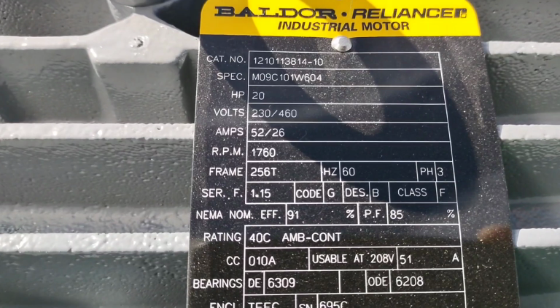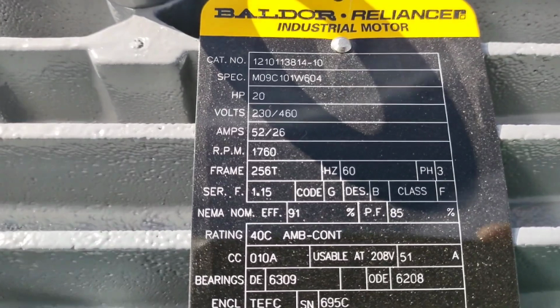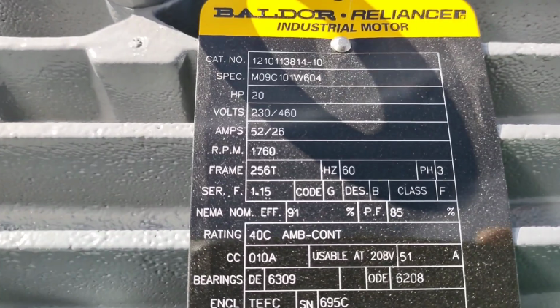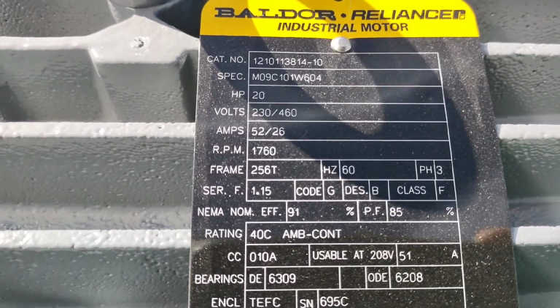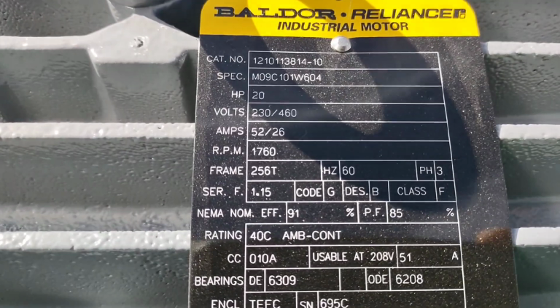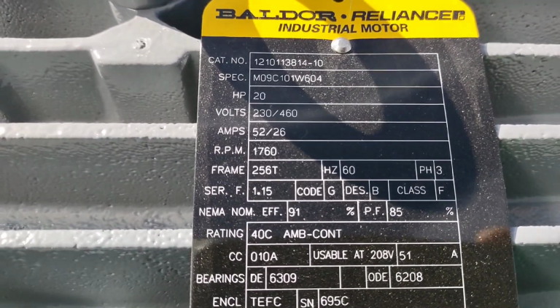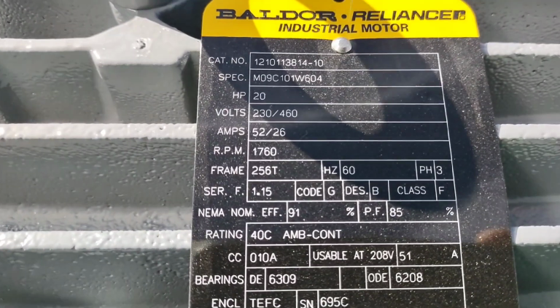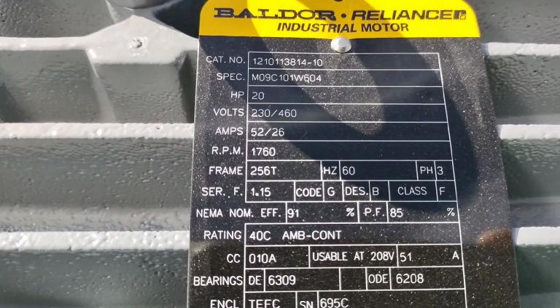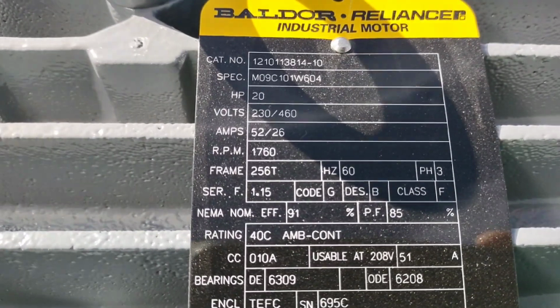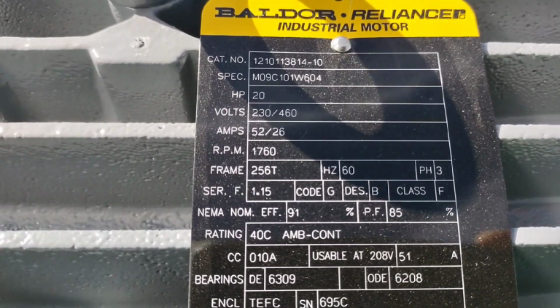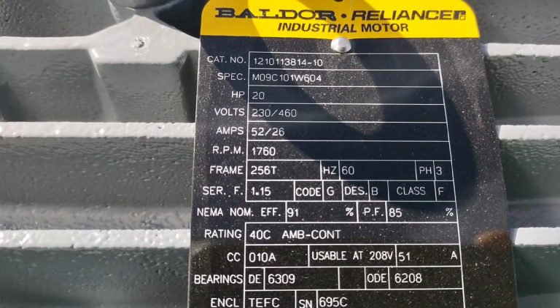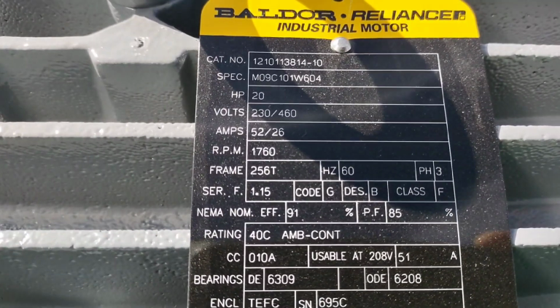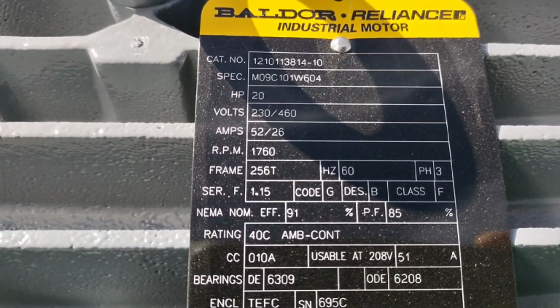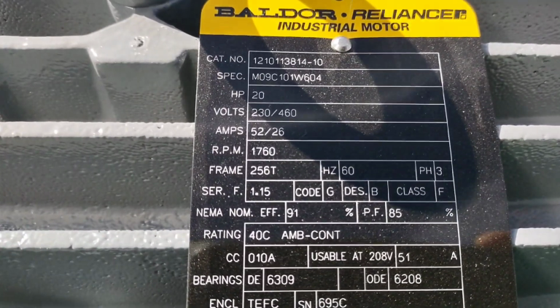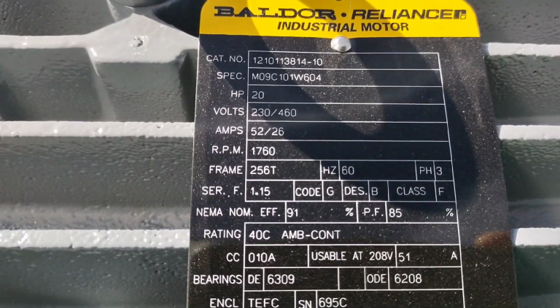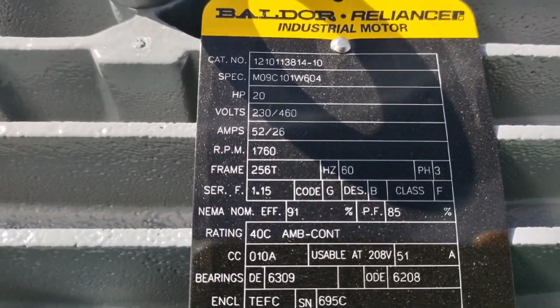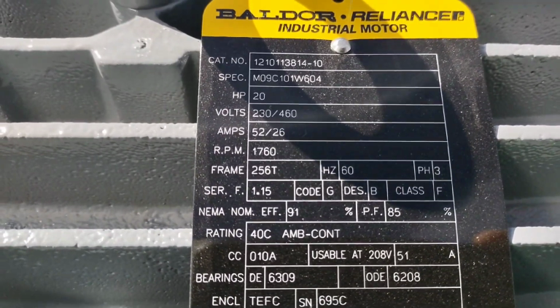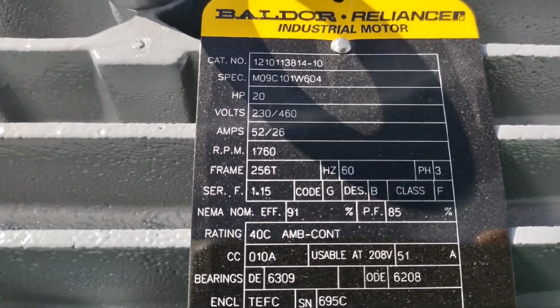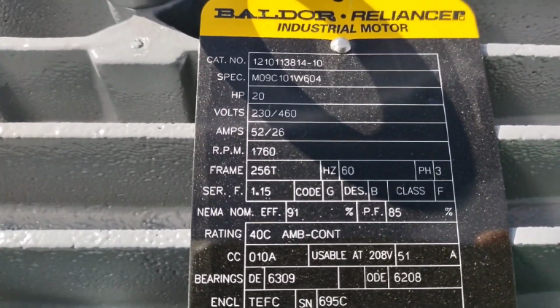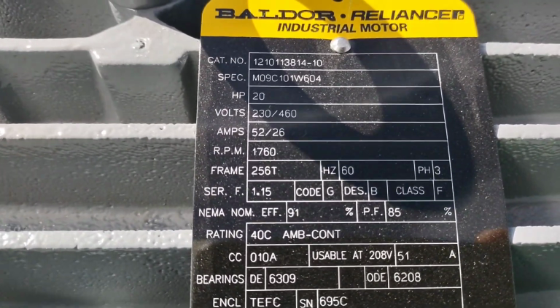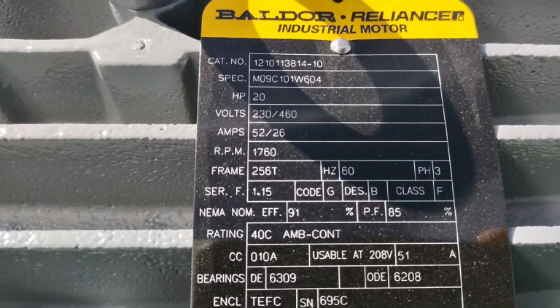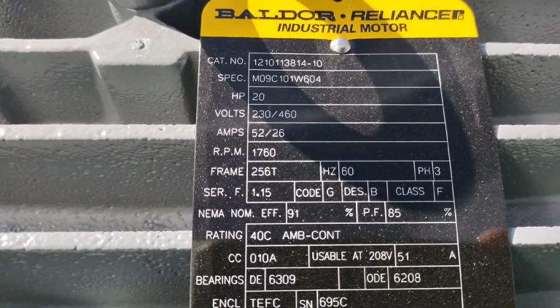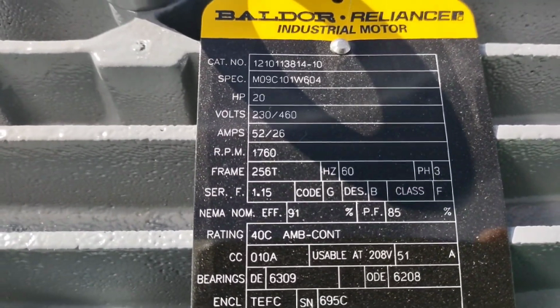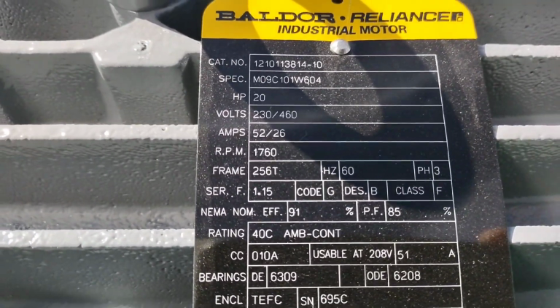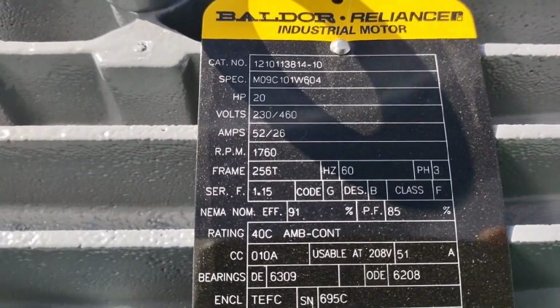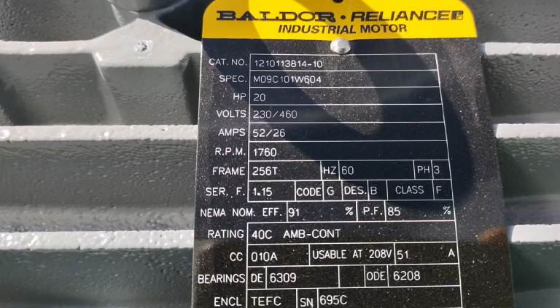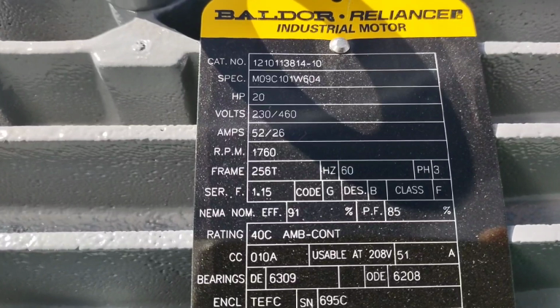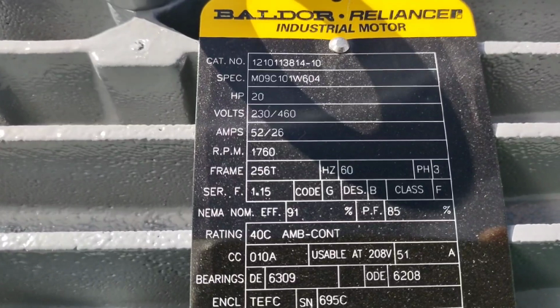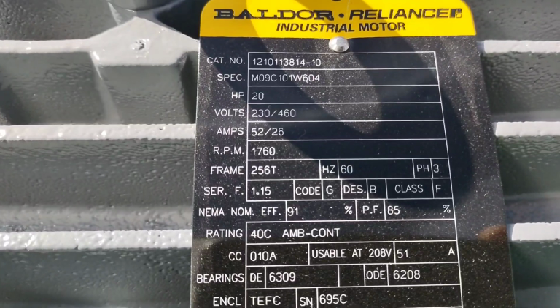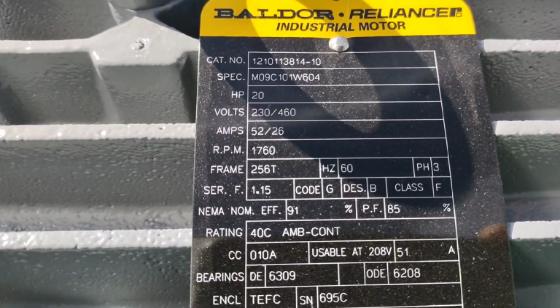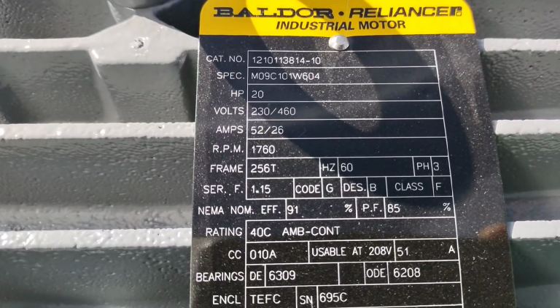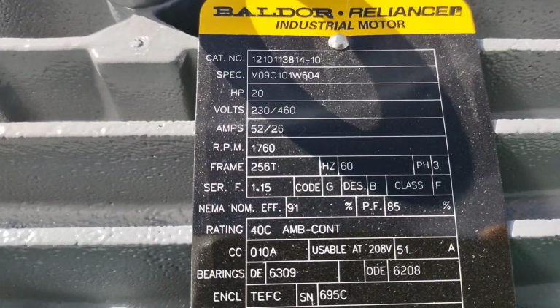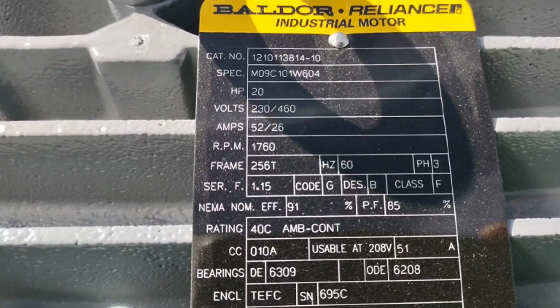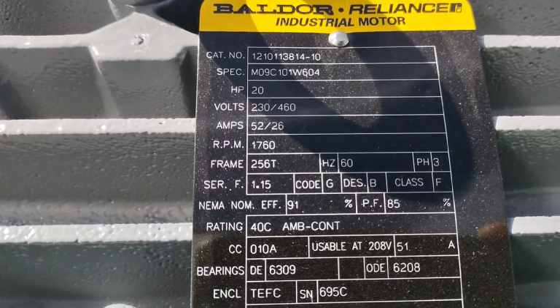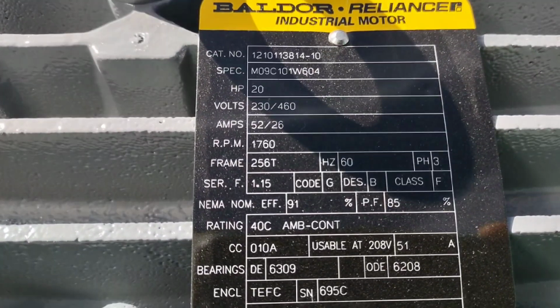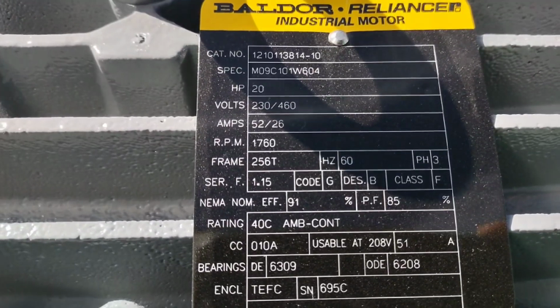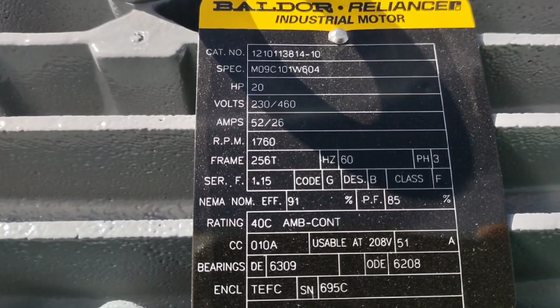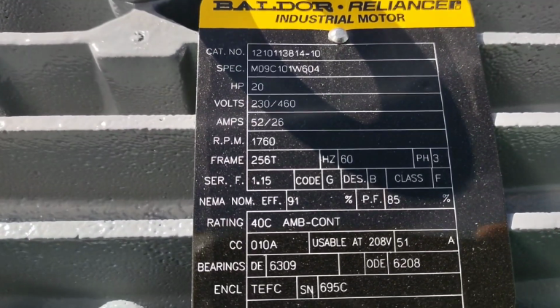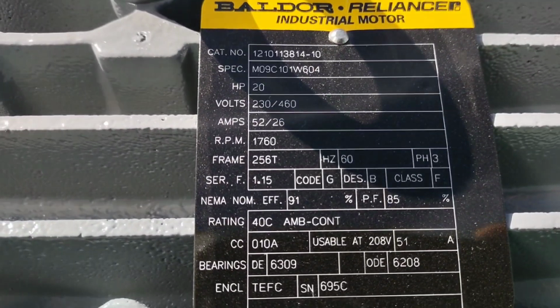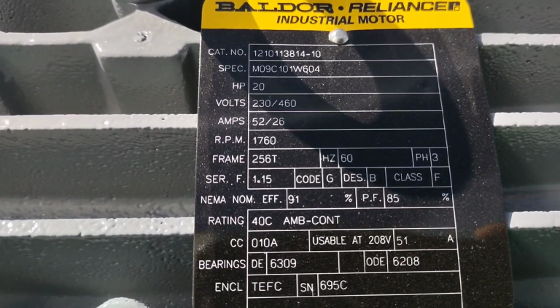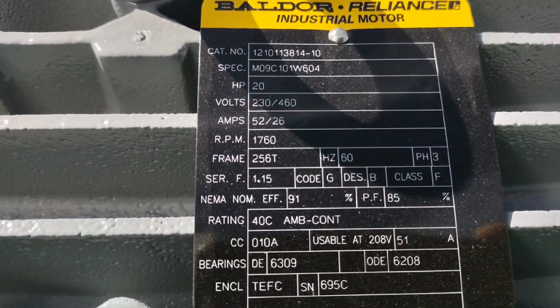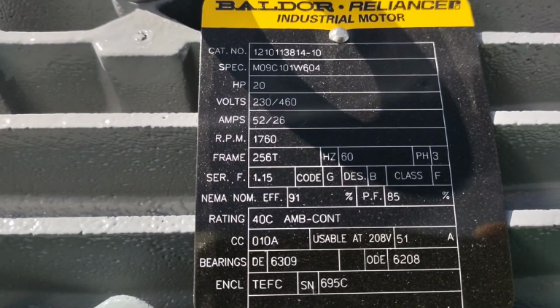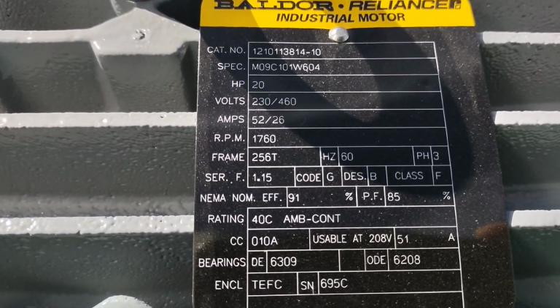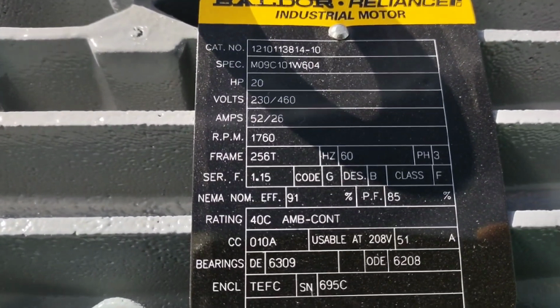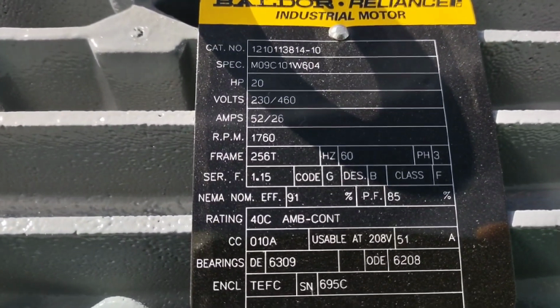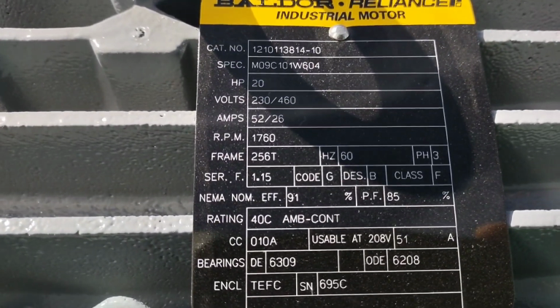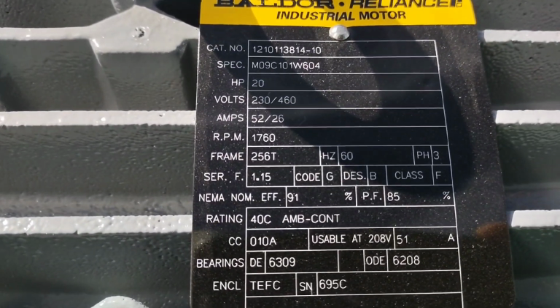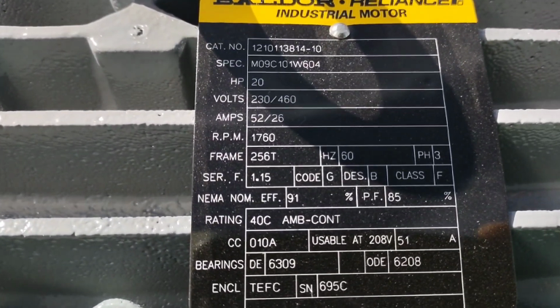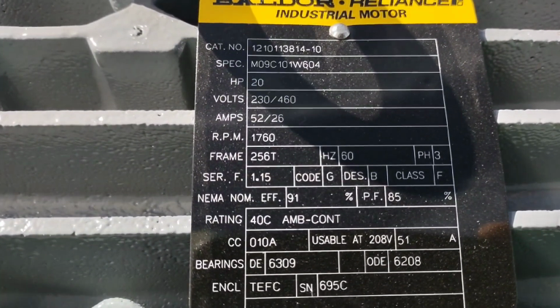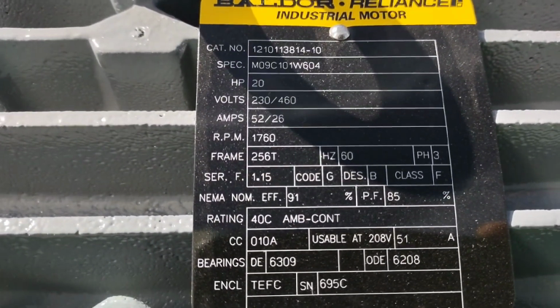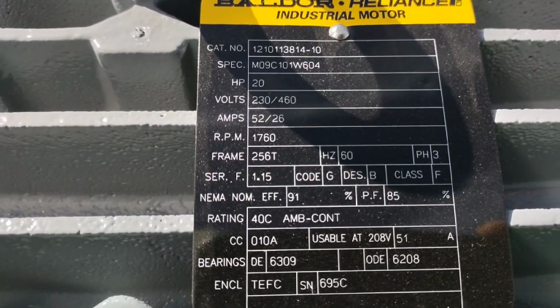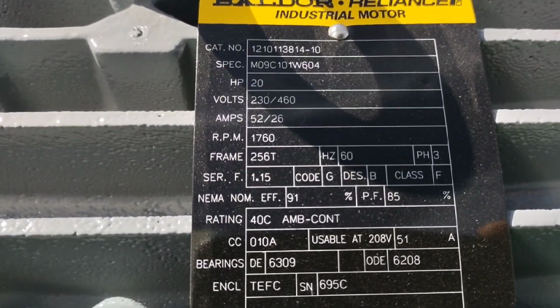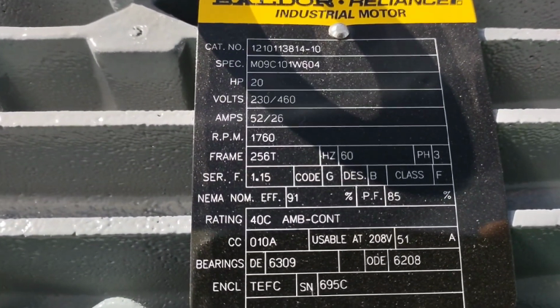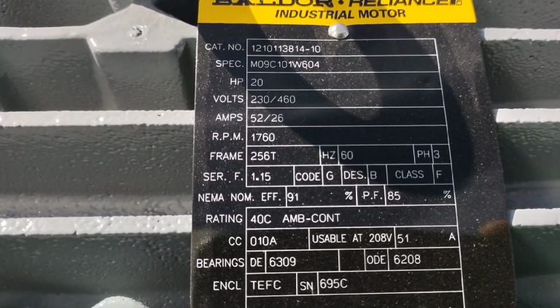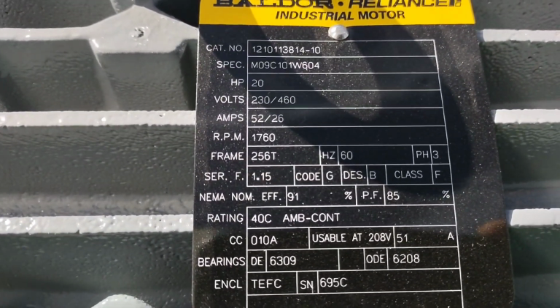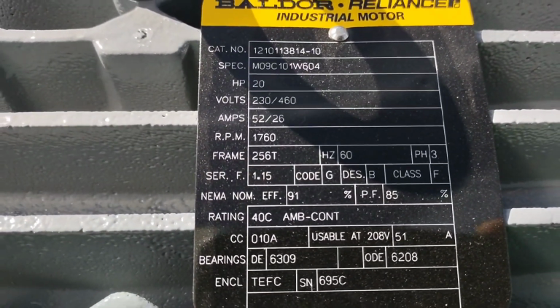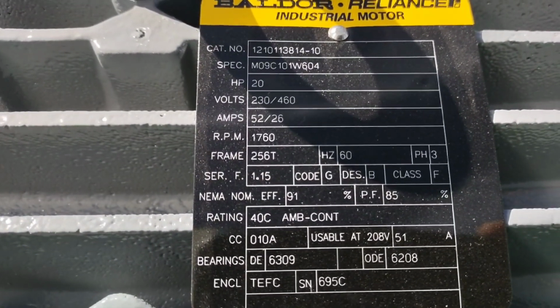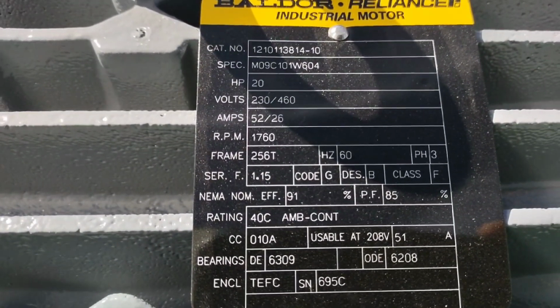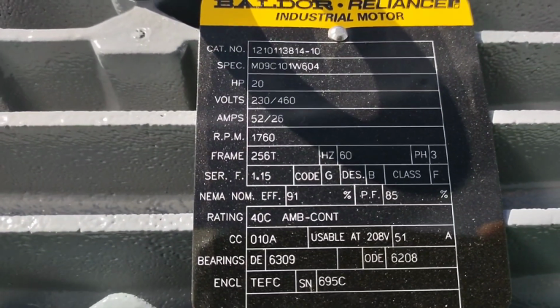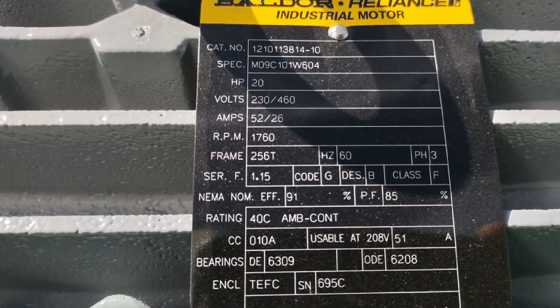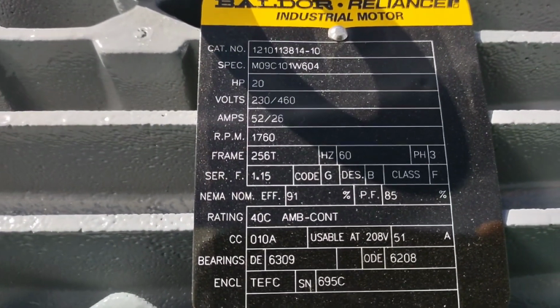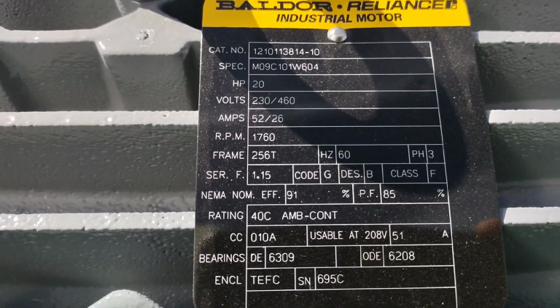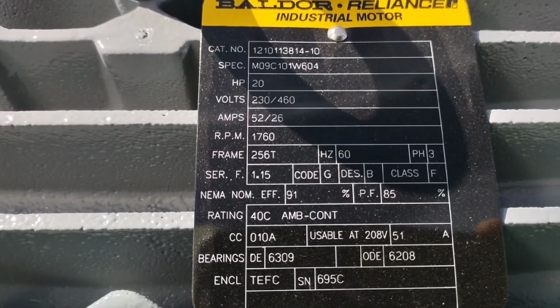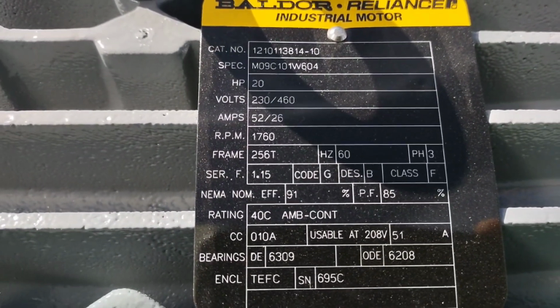This is looking at the motor tag. You can see it's a 20 horsepower, three phase, 230/460 volt motor.